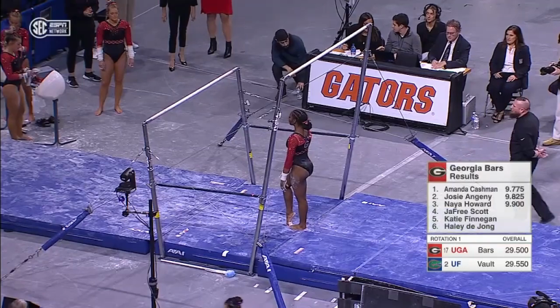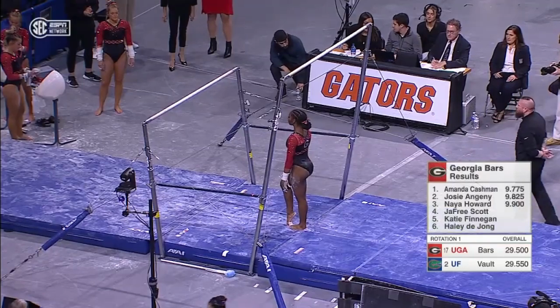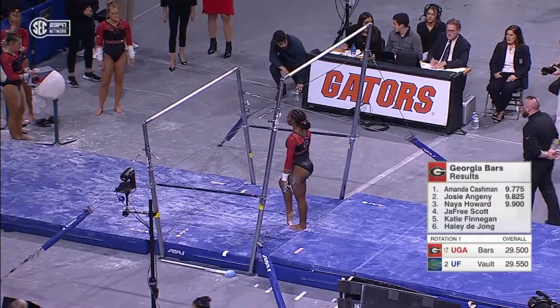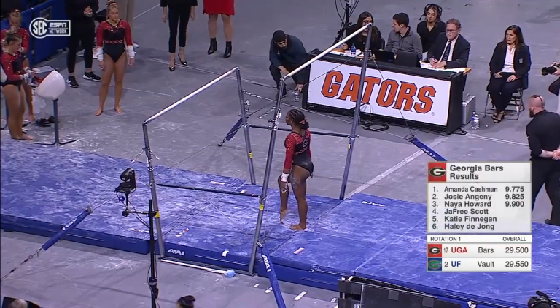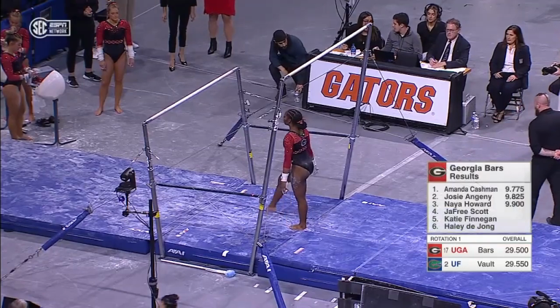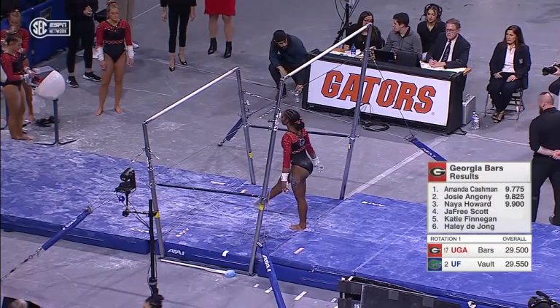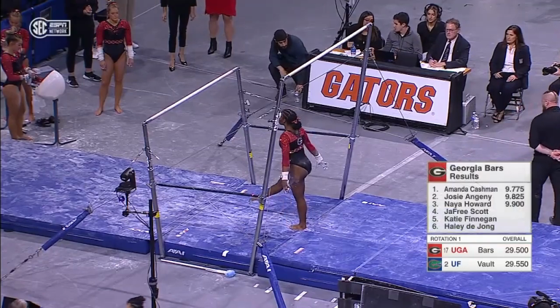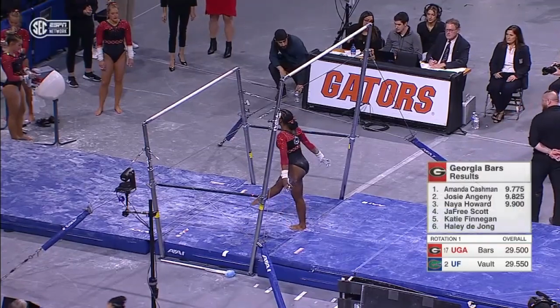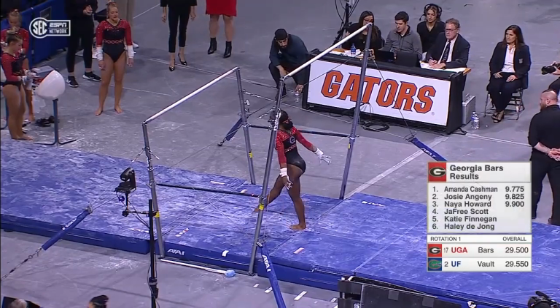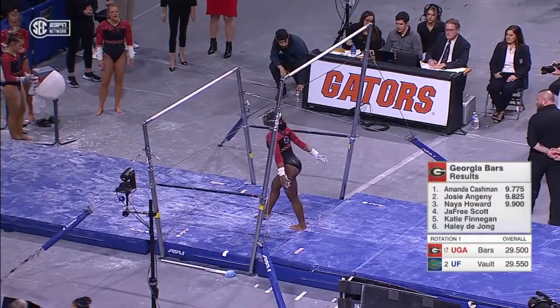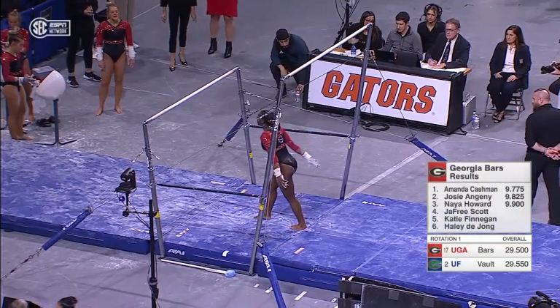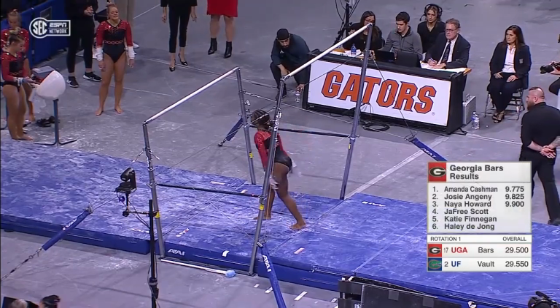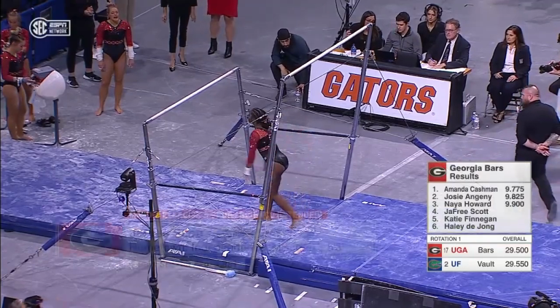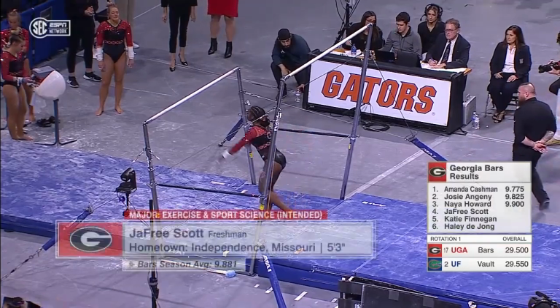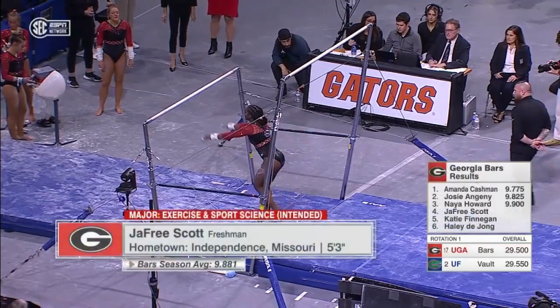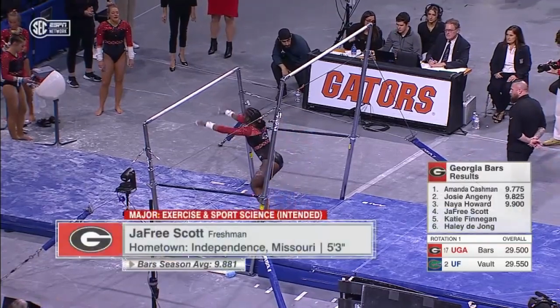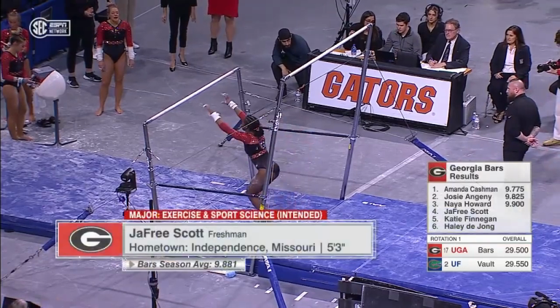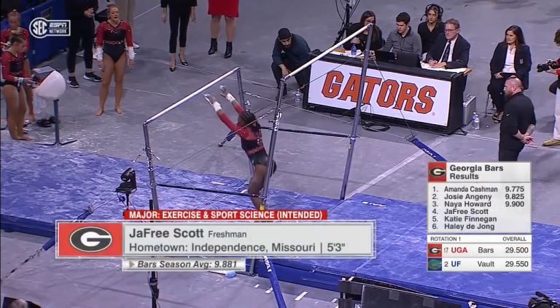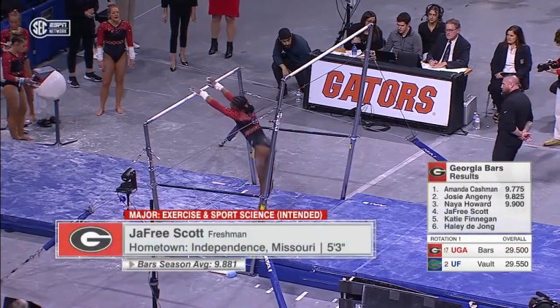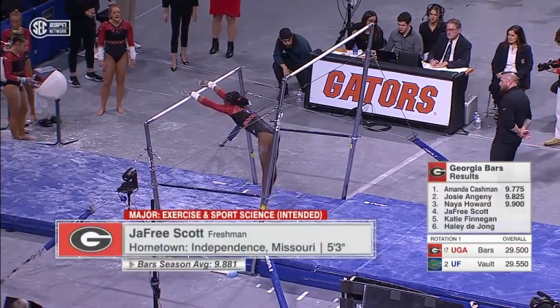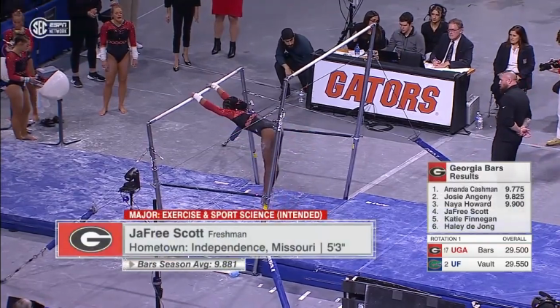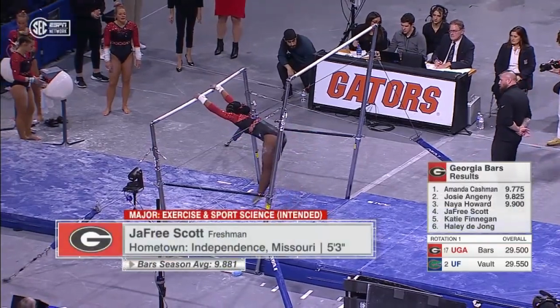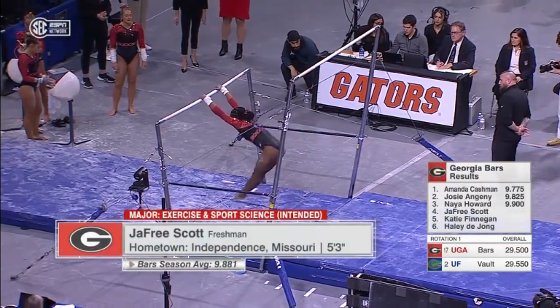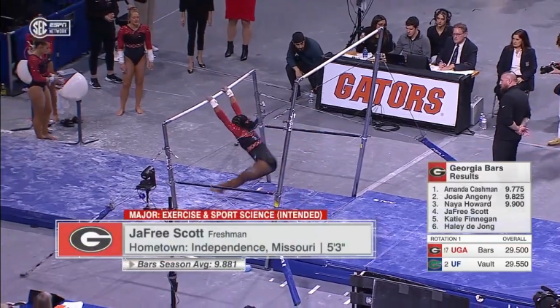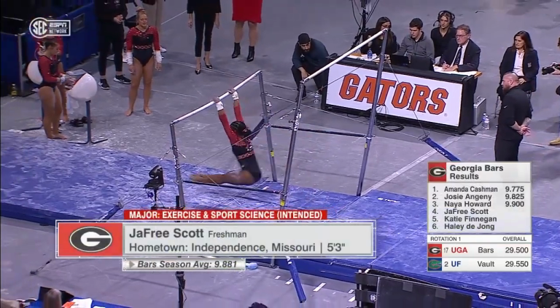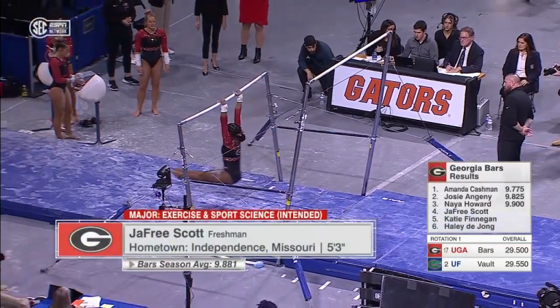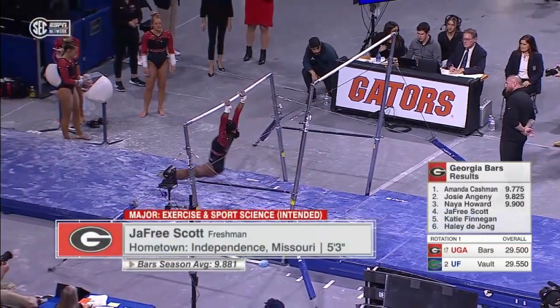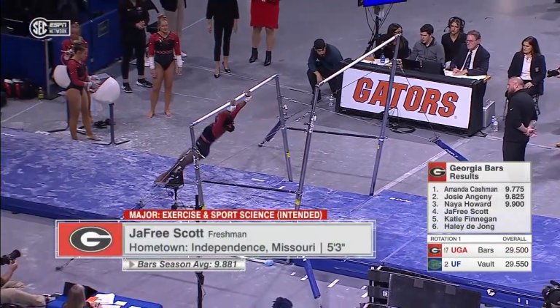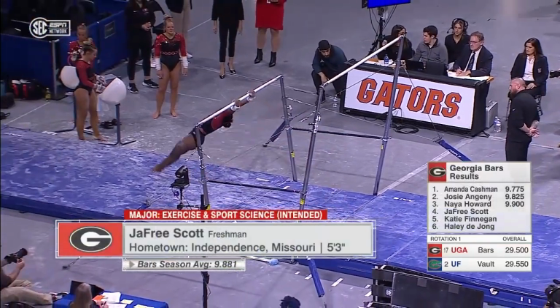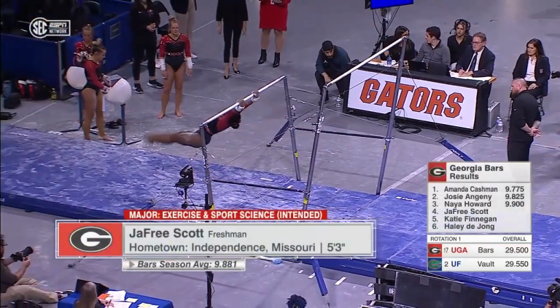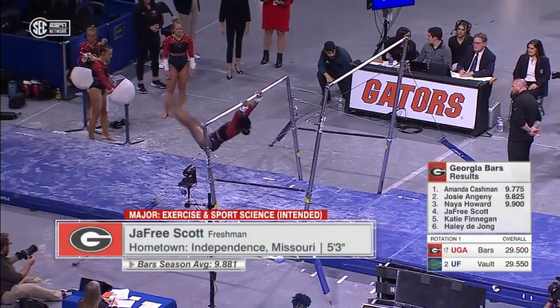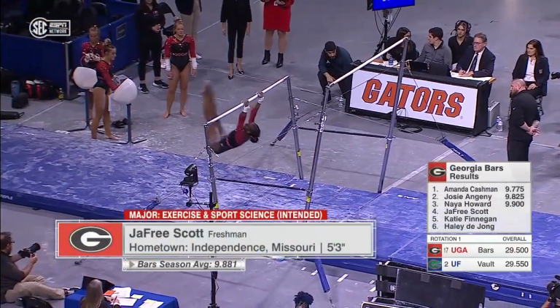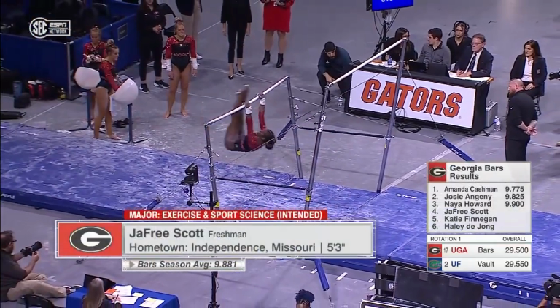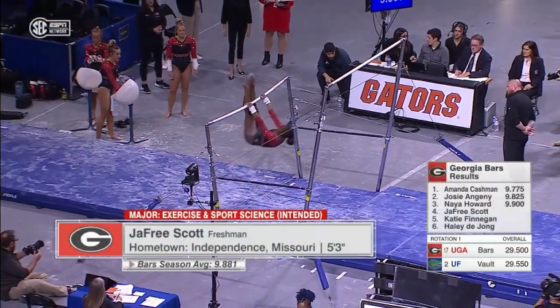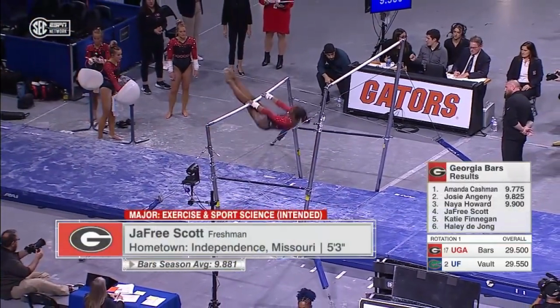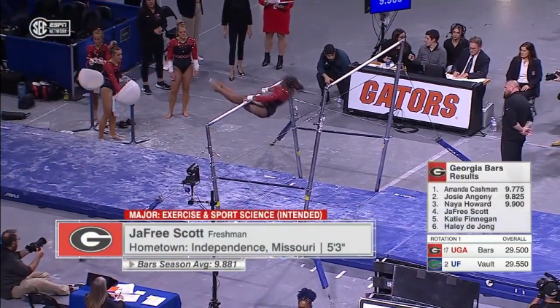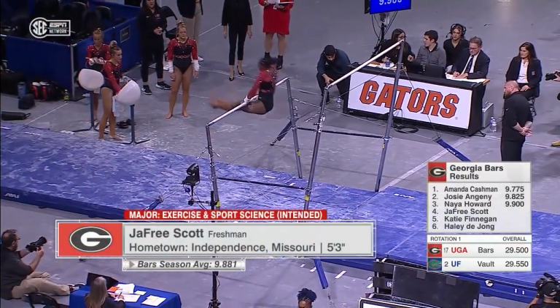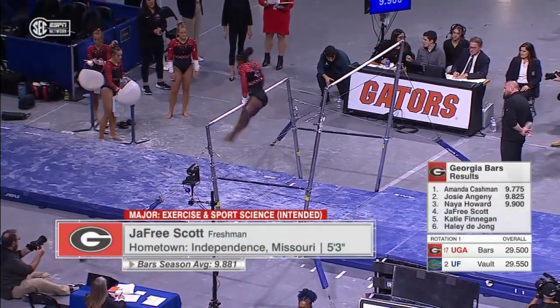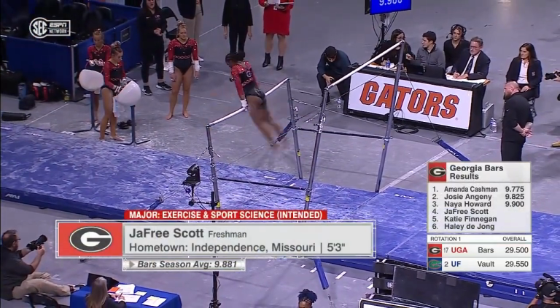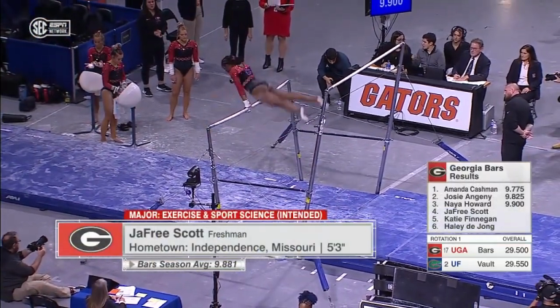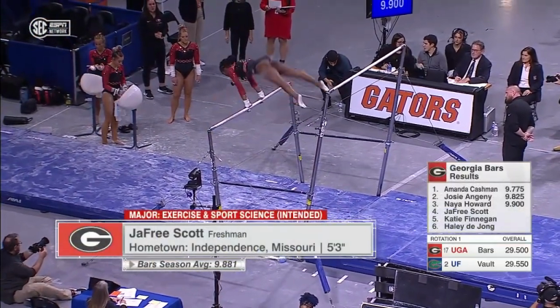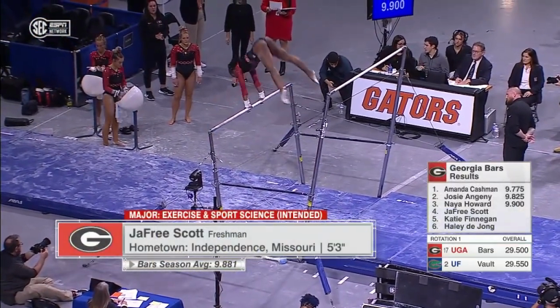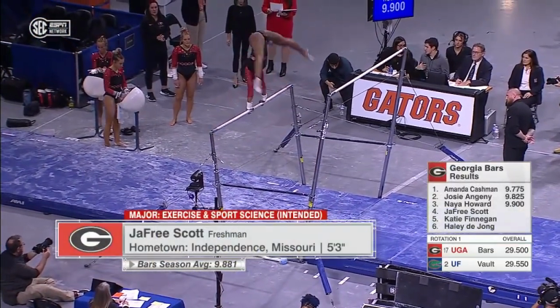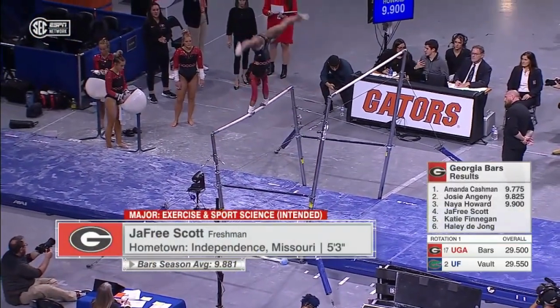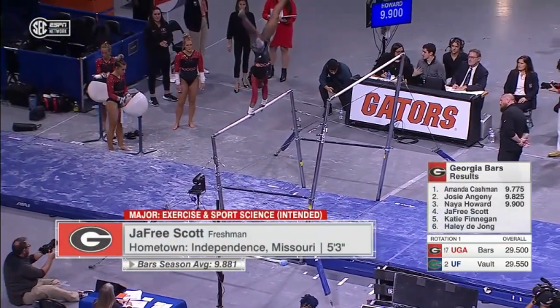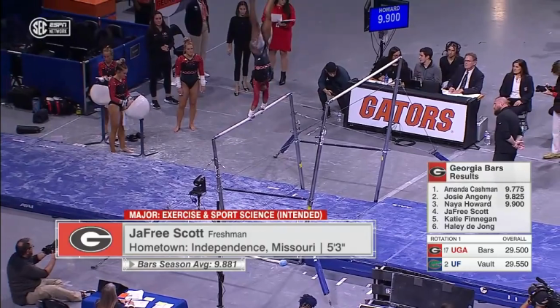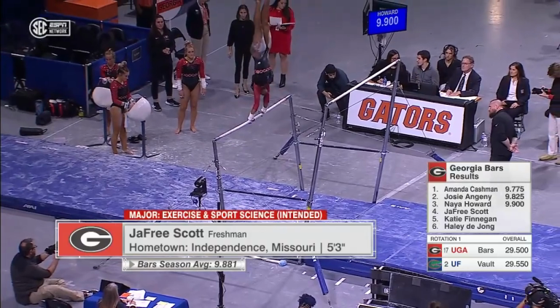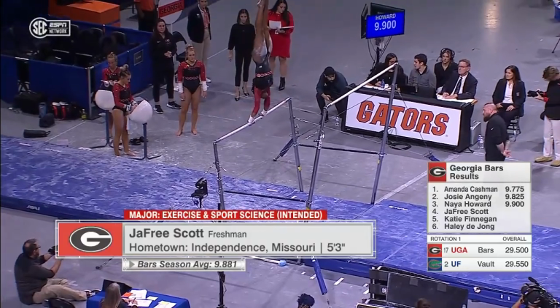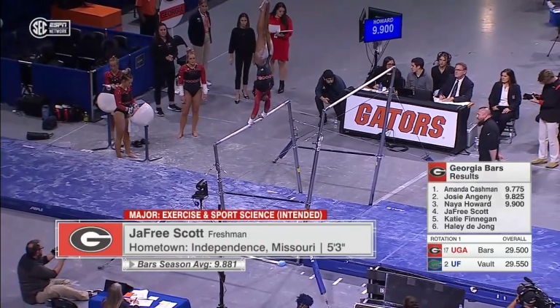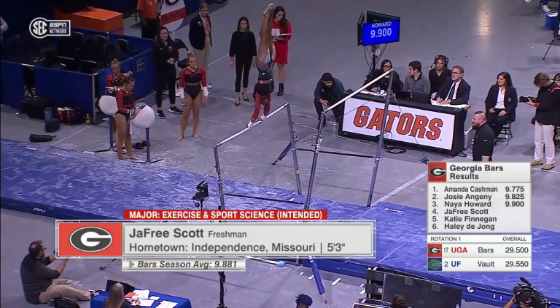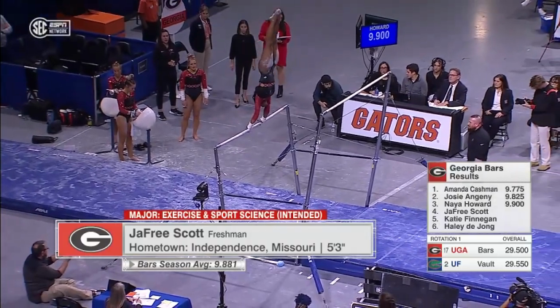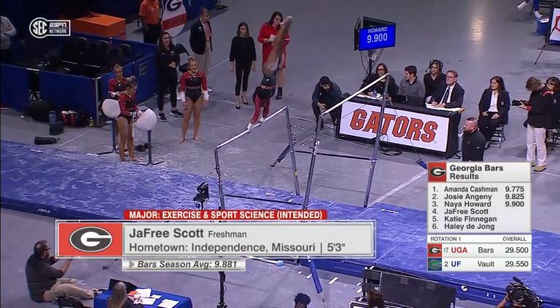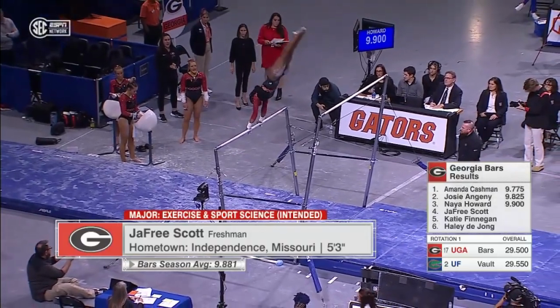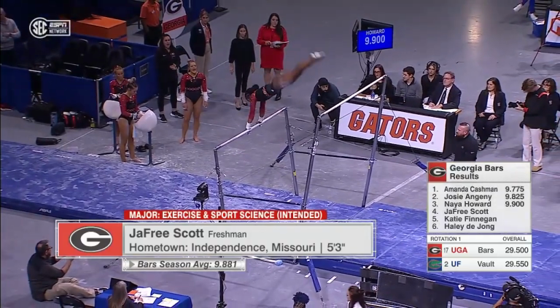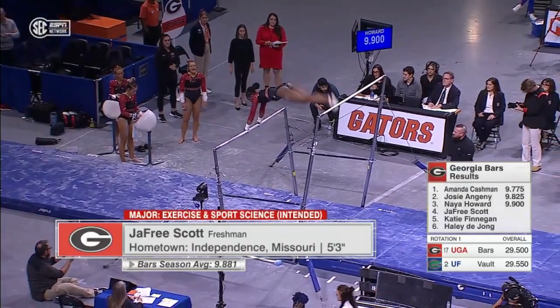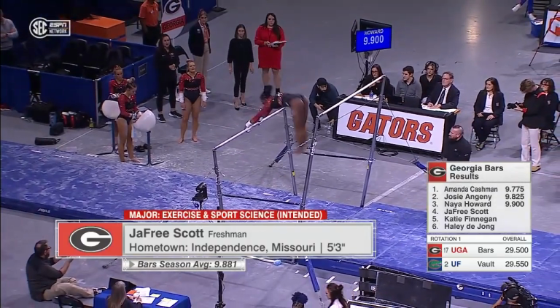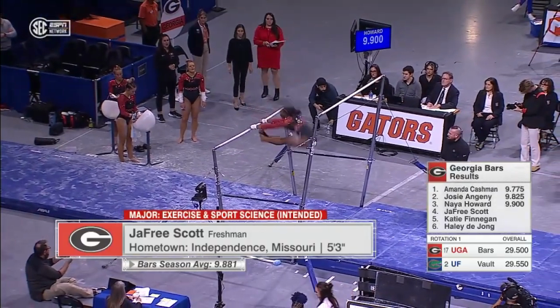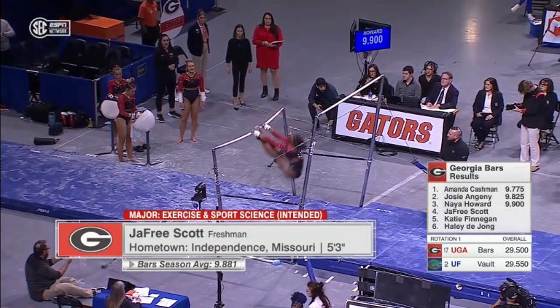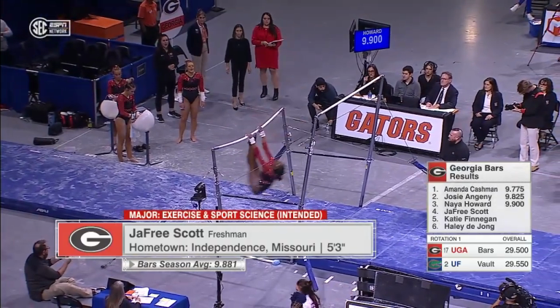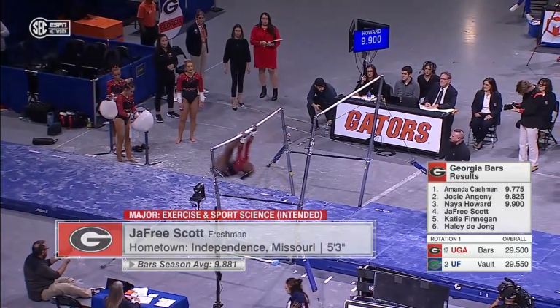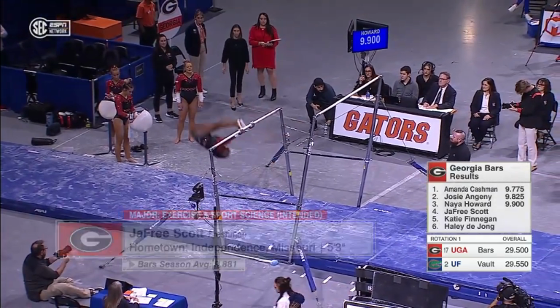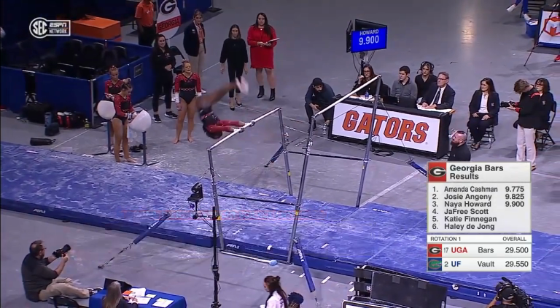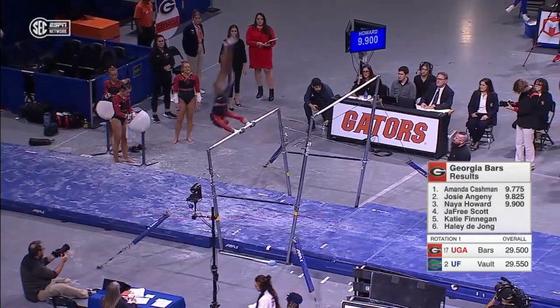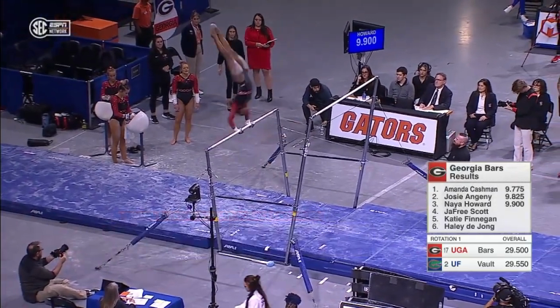This is Nya Howard. The freshman got a 9.9 for that routine. Remember, six athletes compete, five scores count towards the team total.